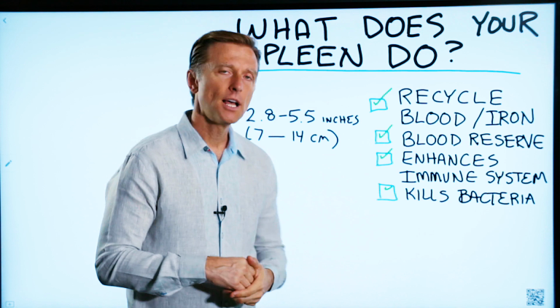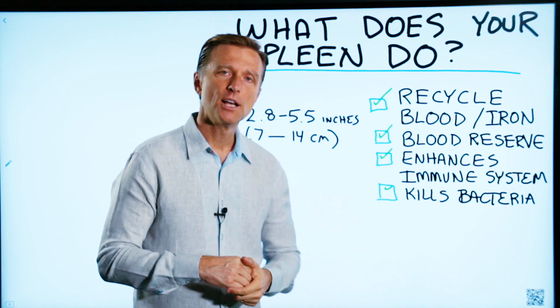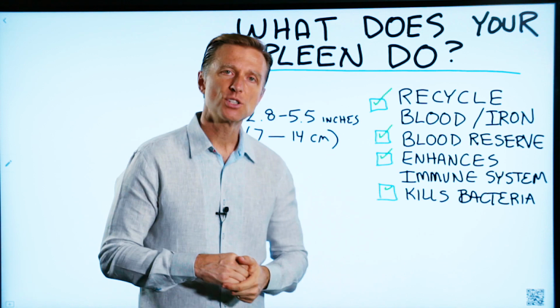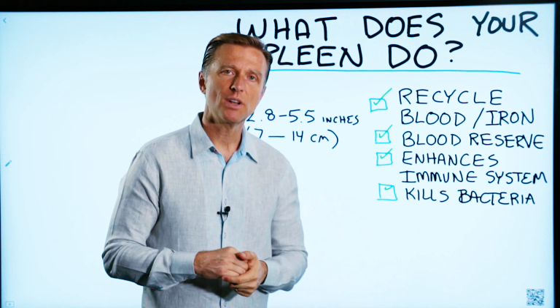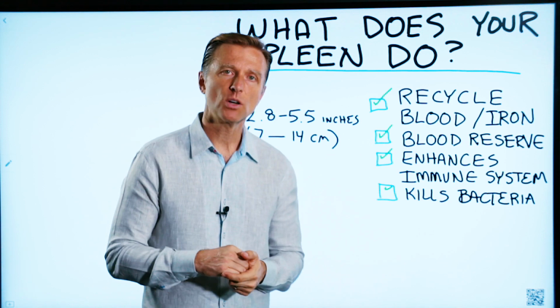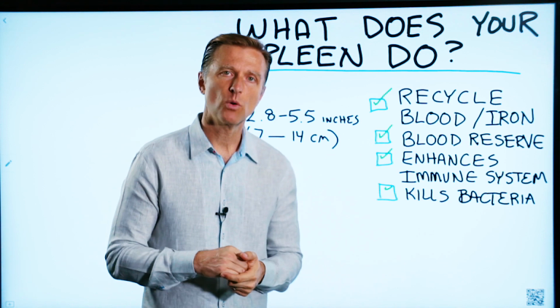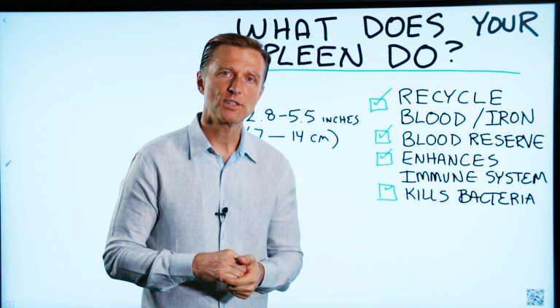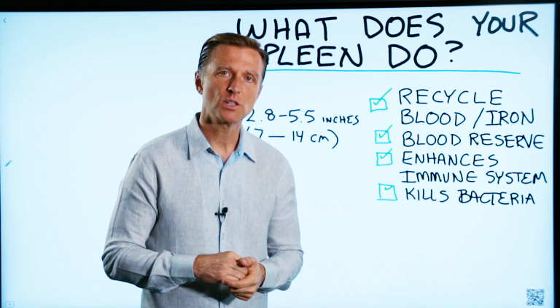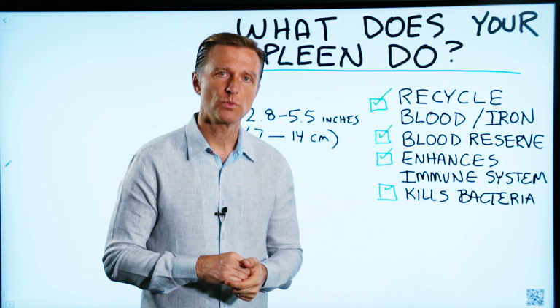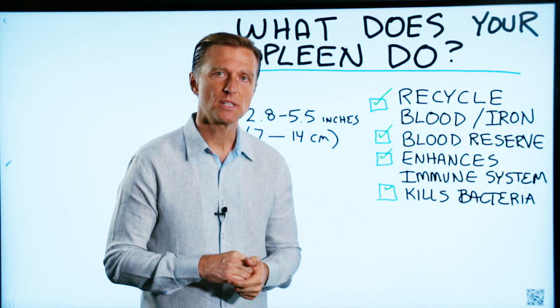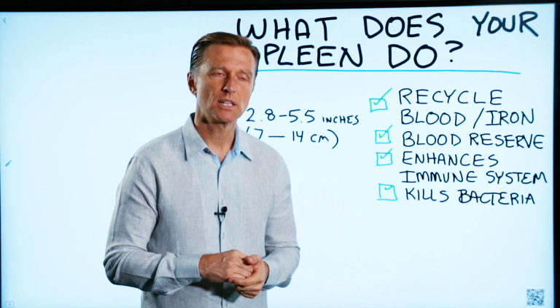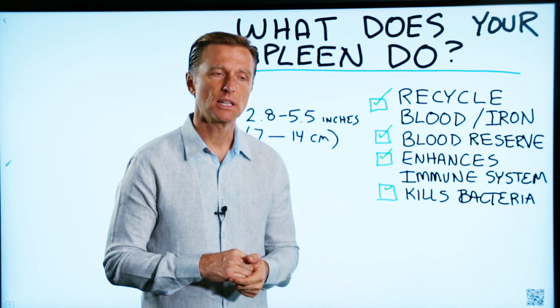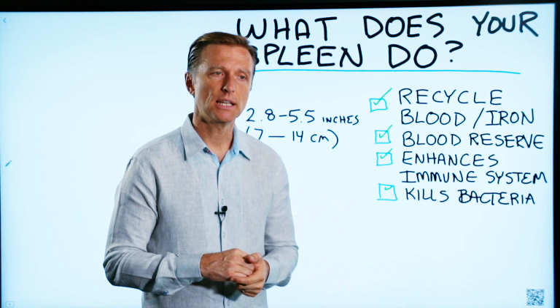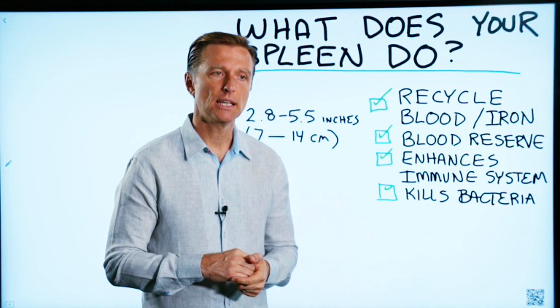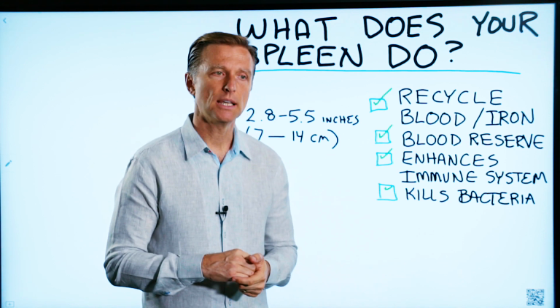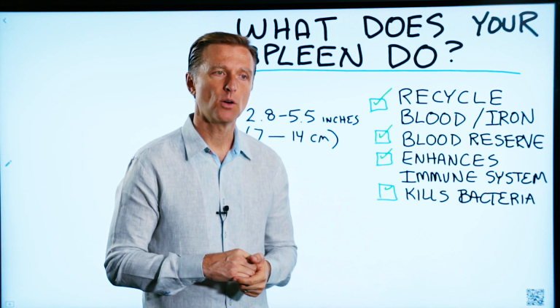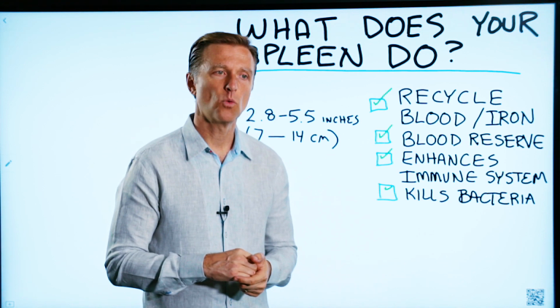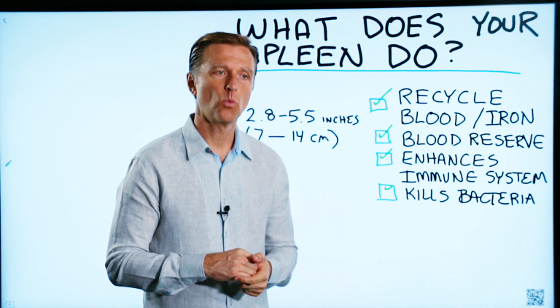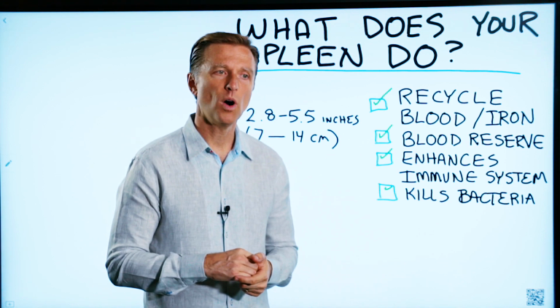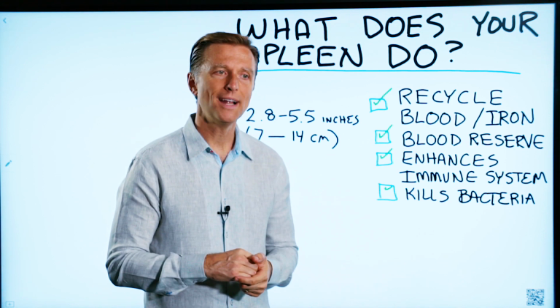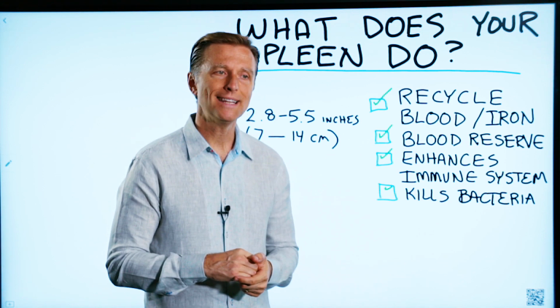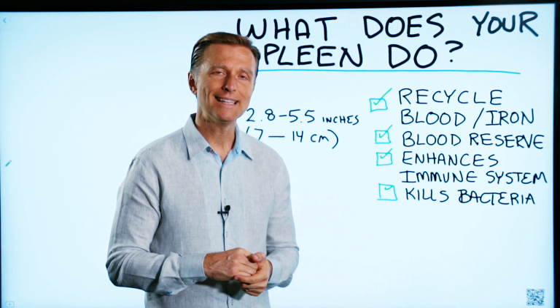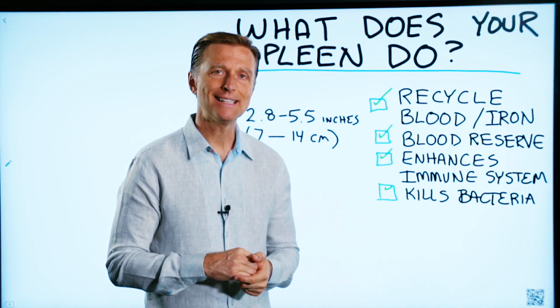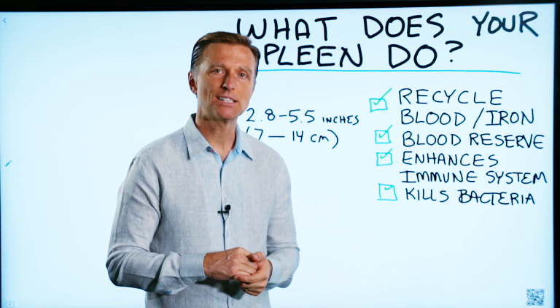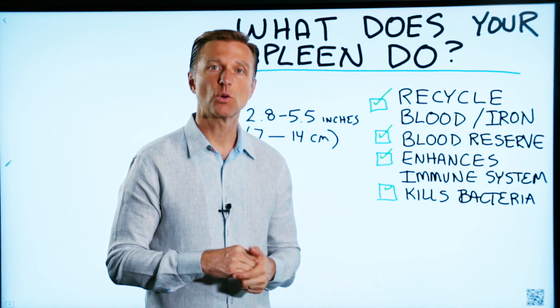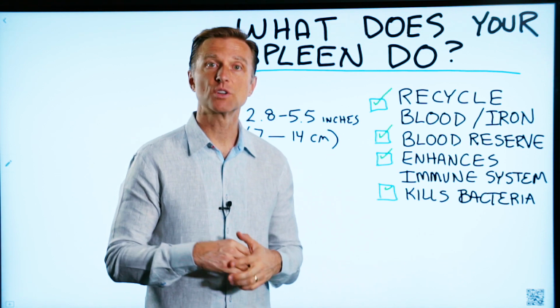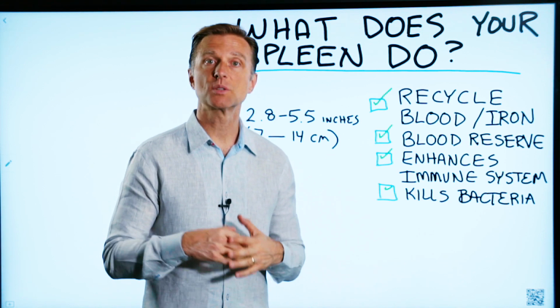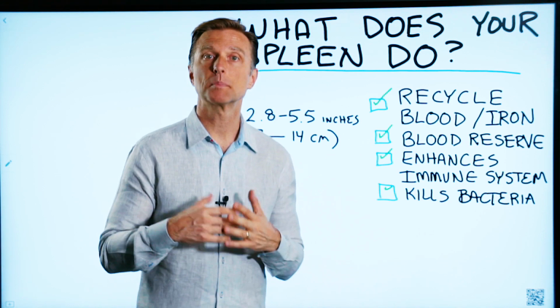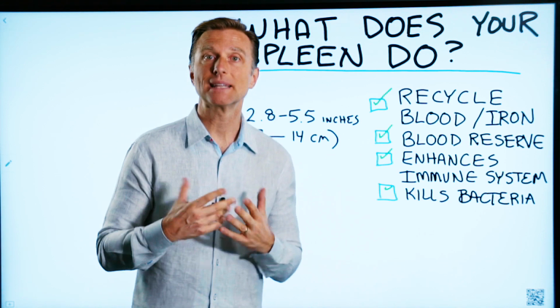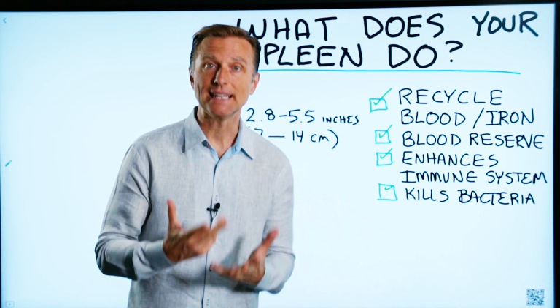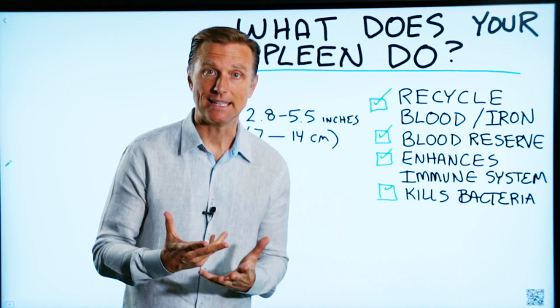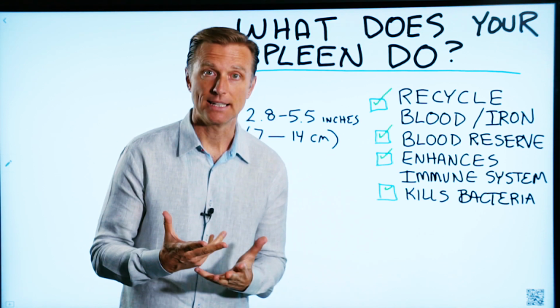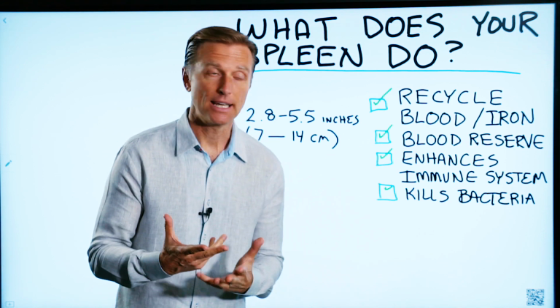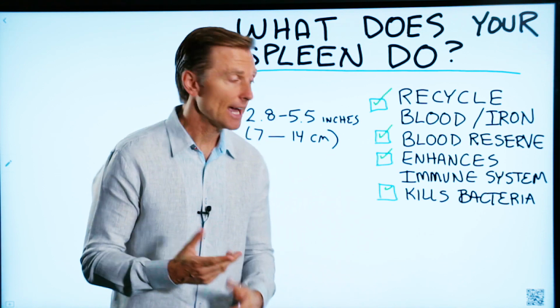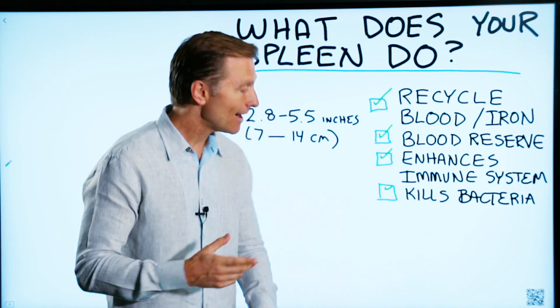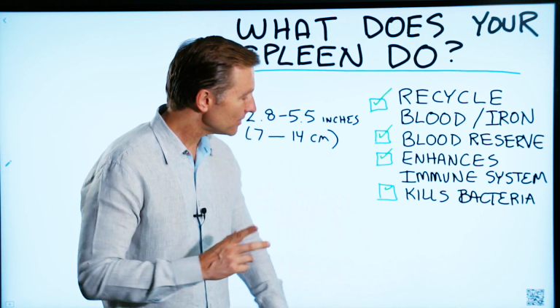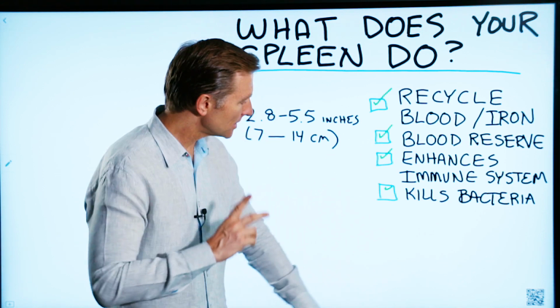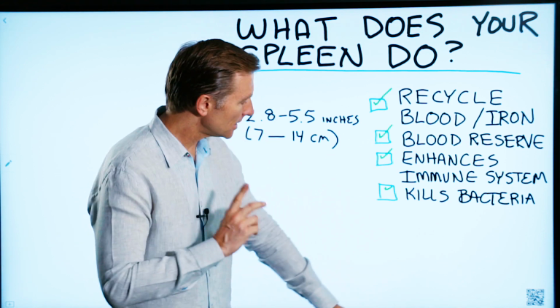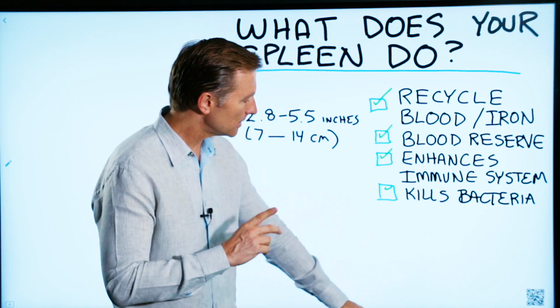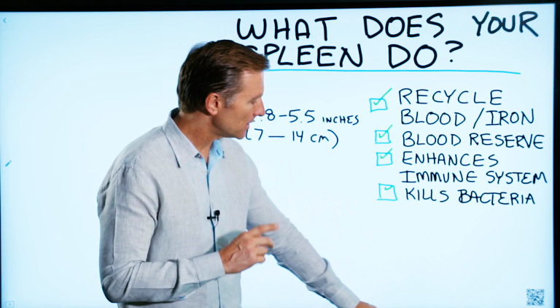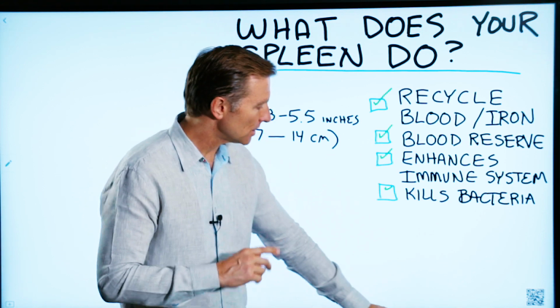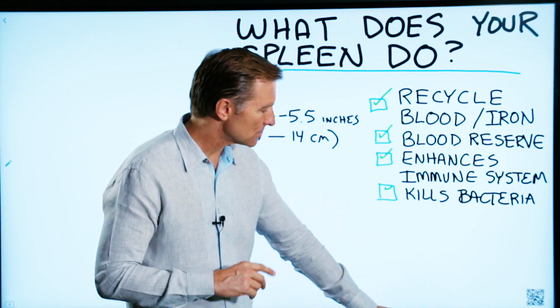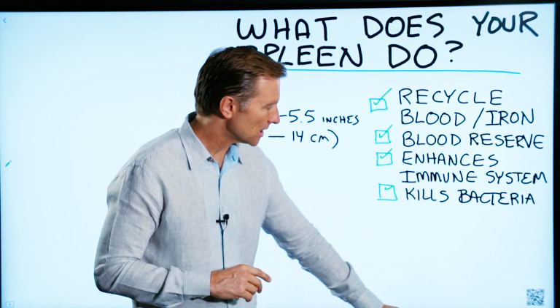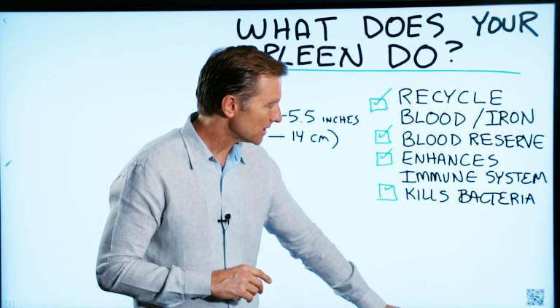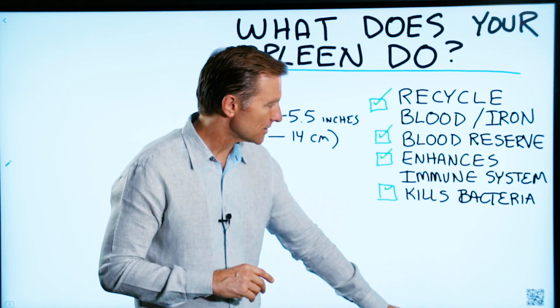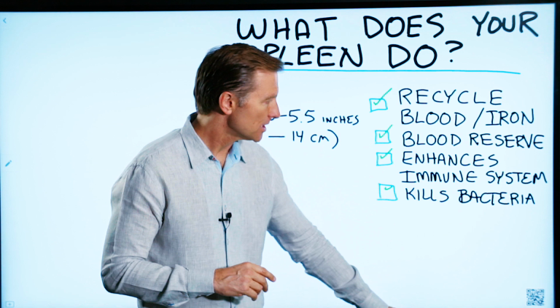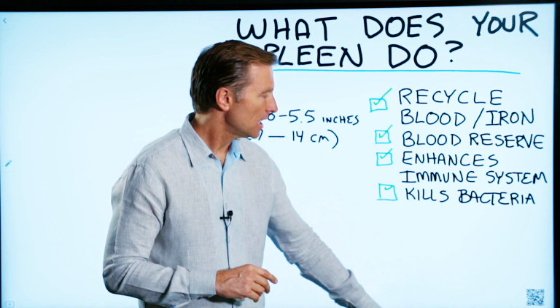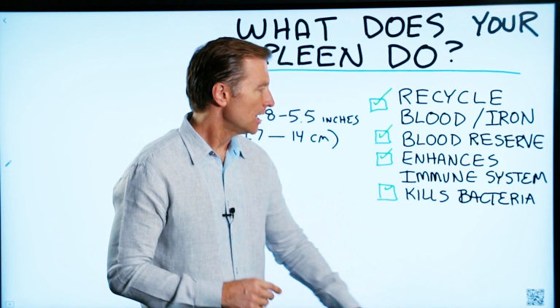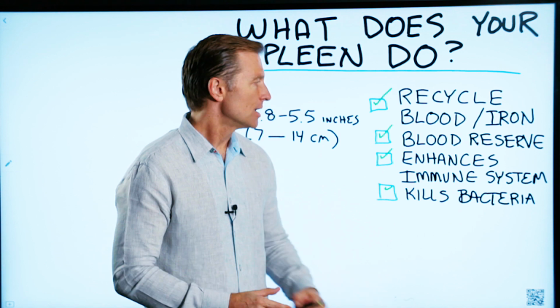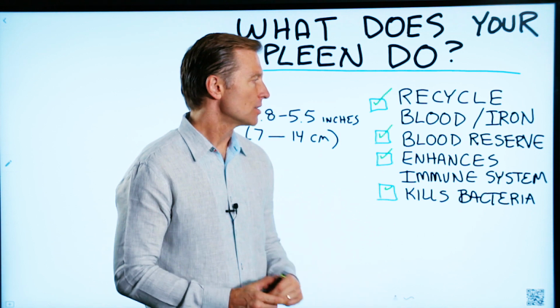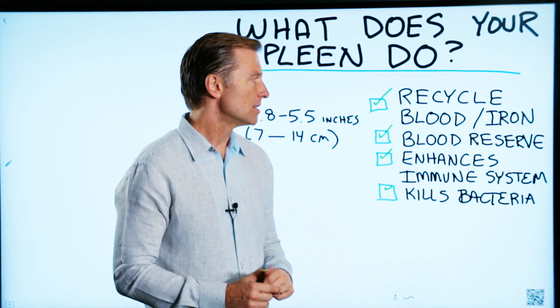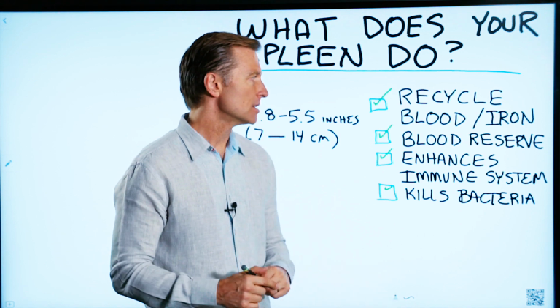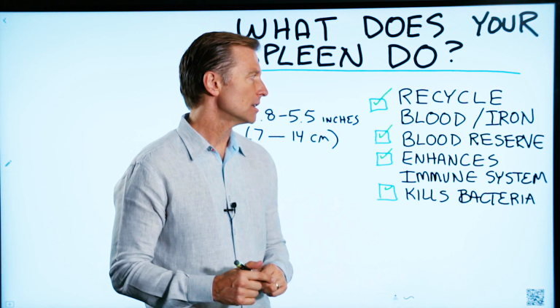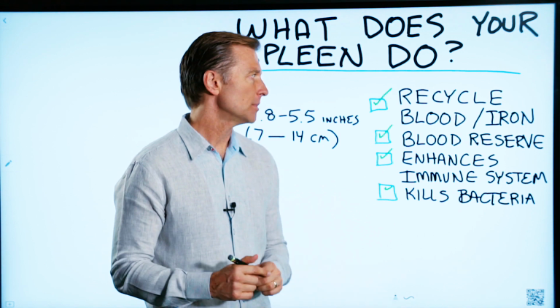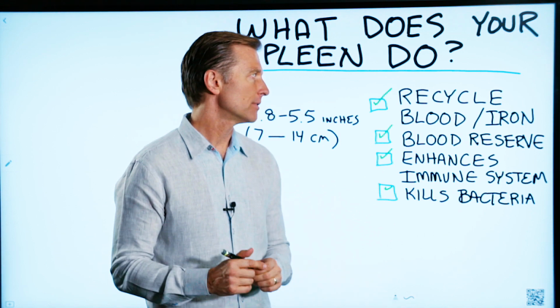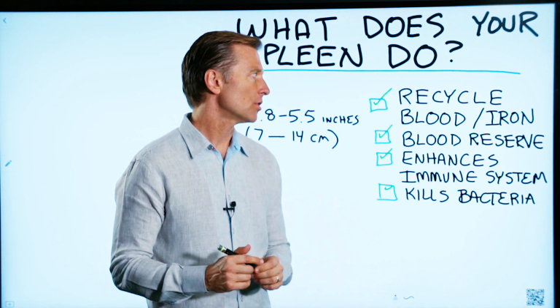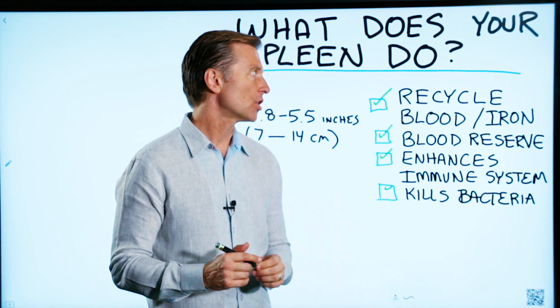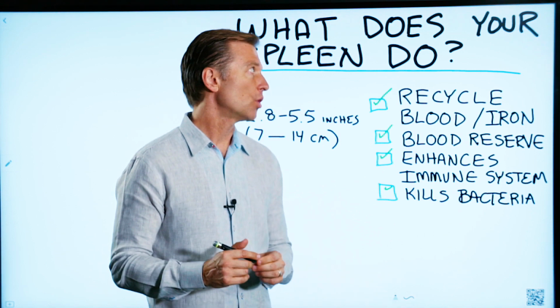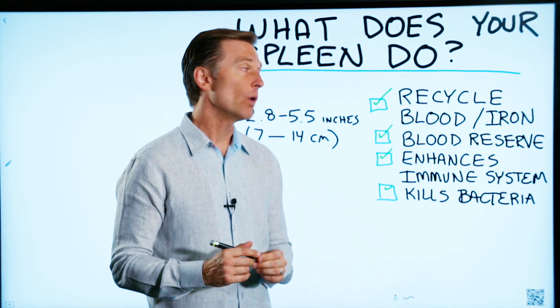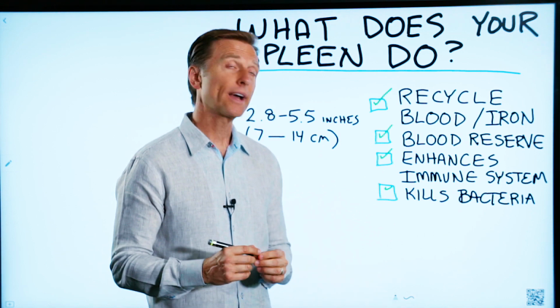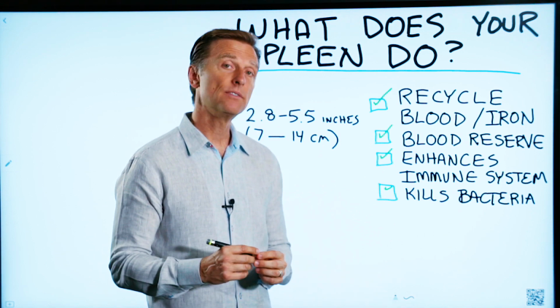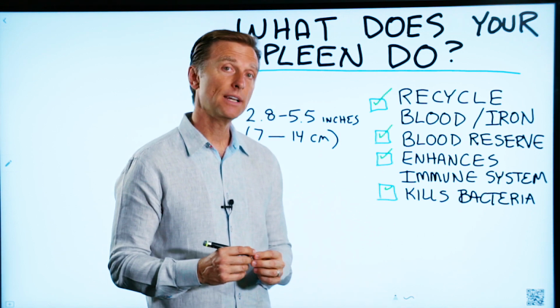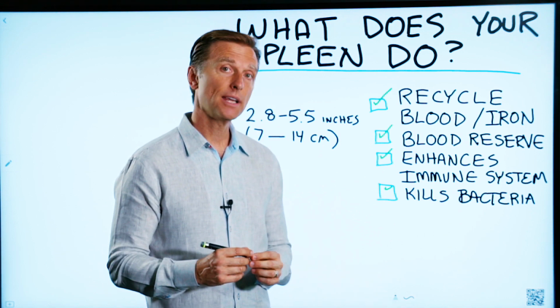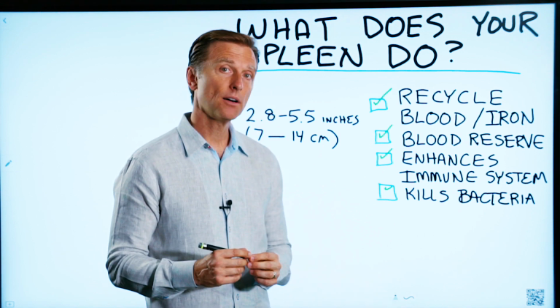So I had a question recently: what is your spleen? I haven't done any videos on this, so this is going to be a real quick video.